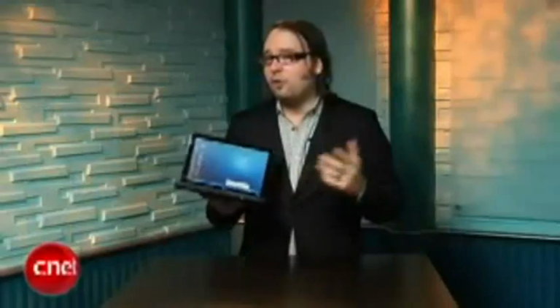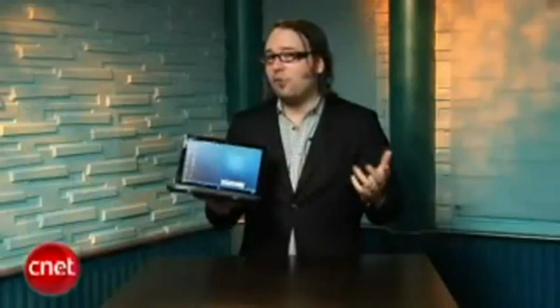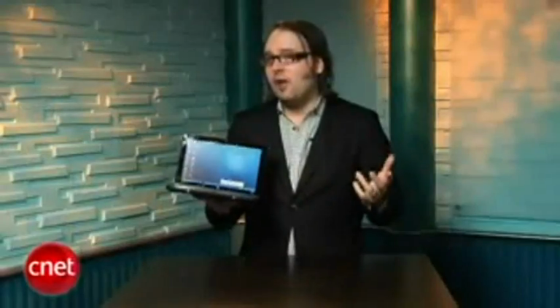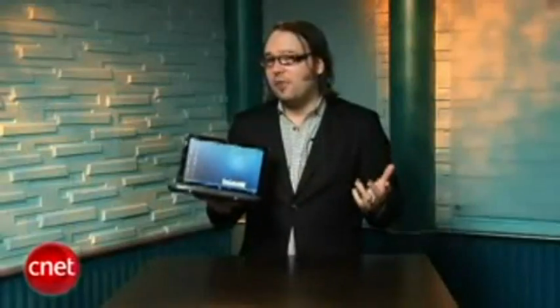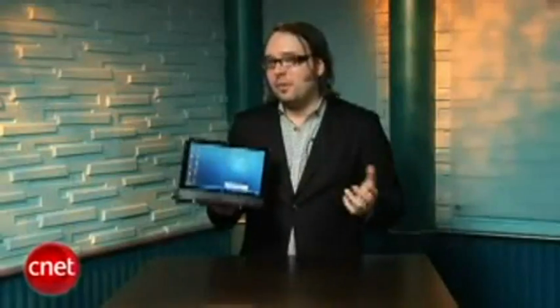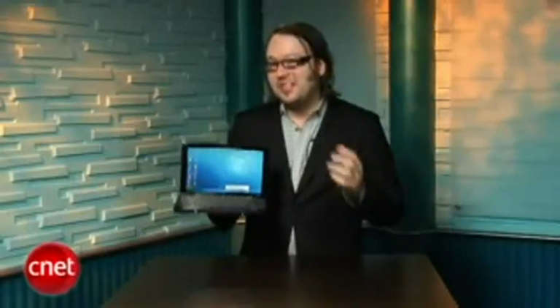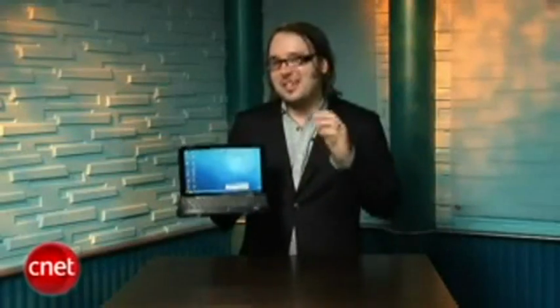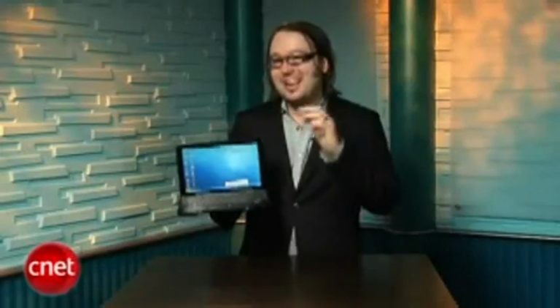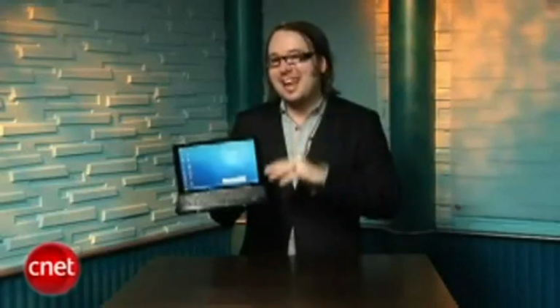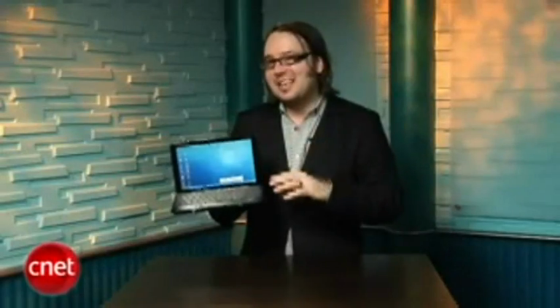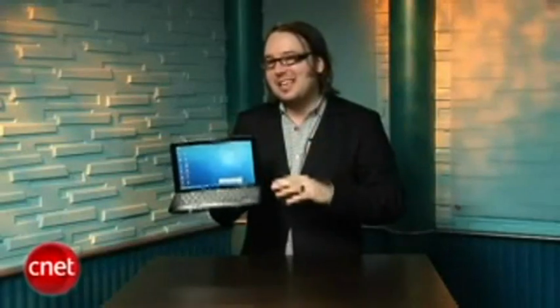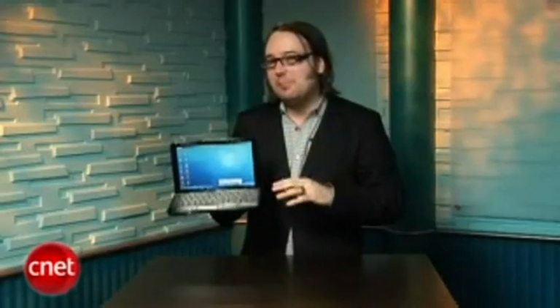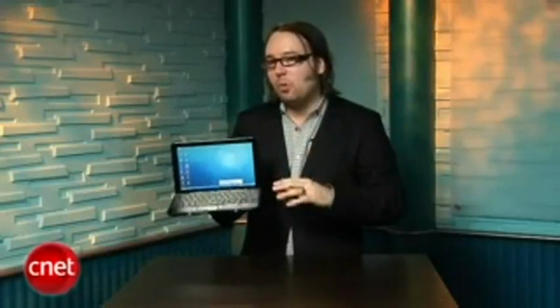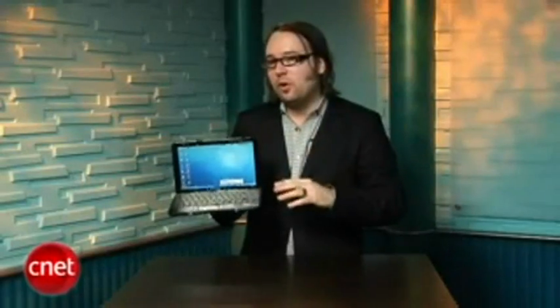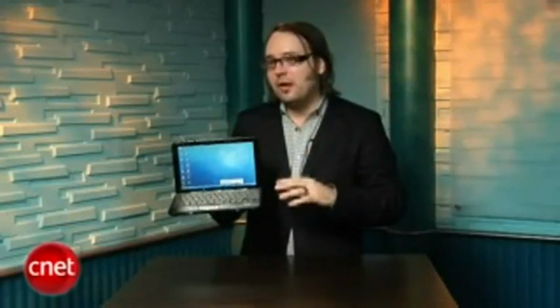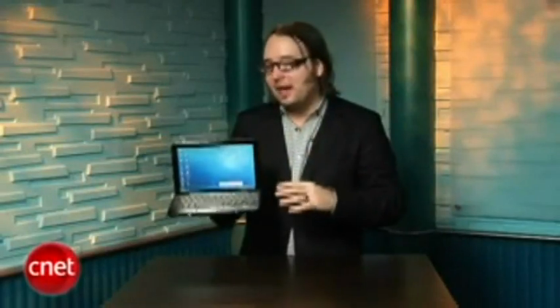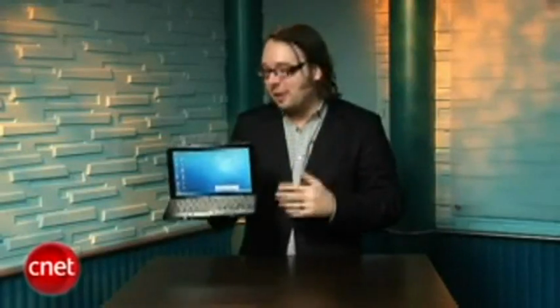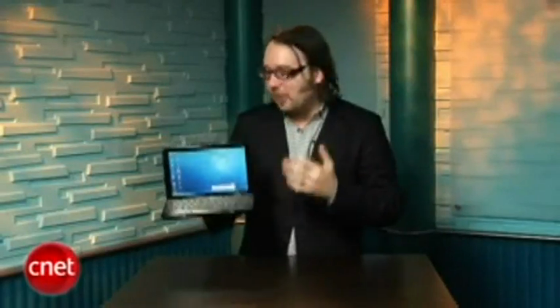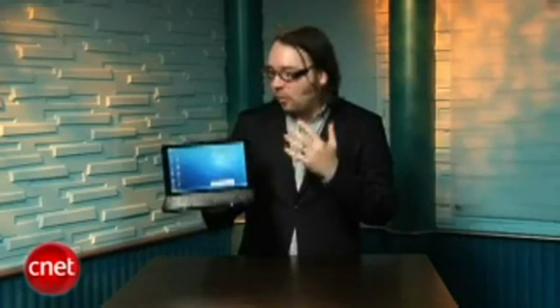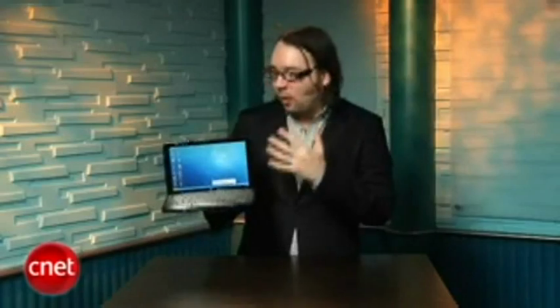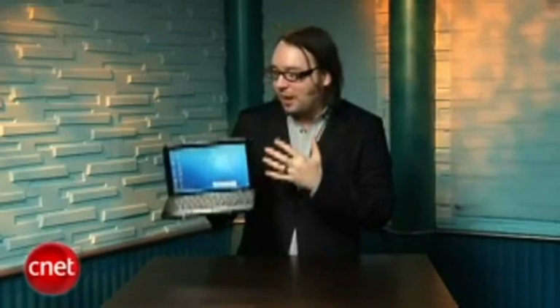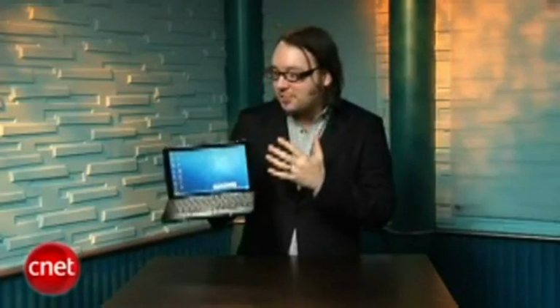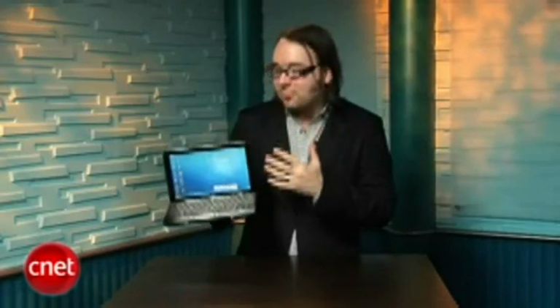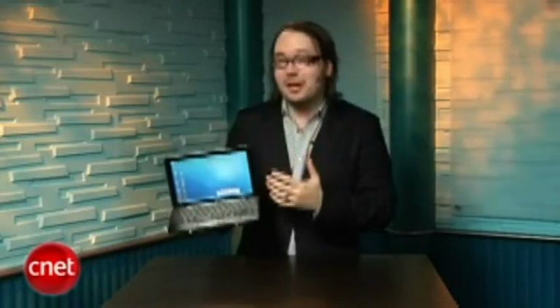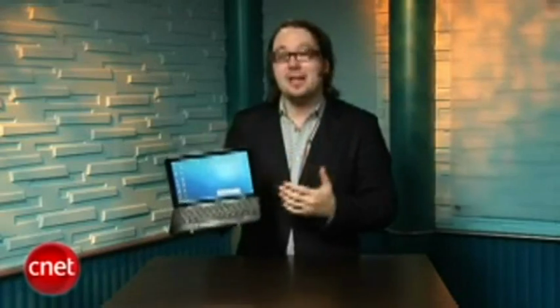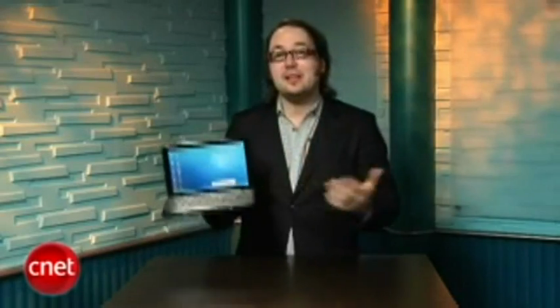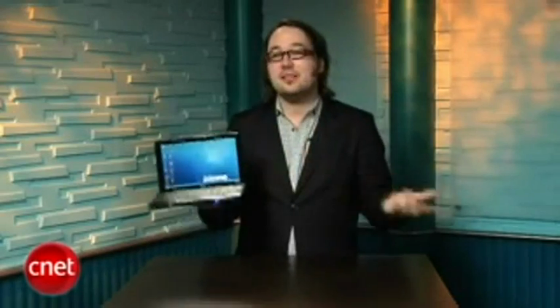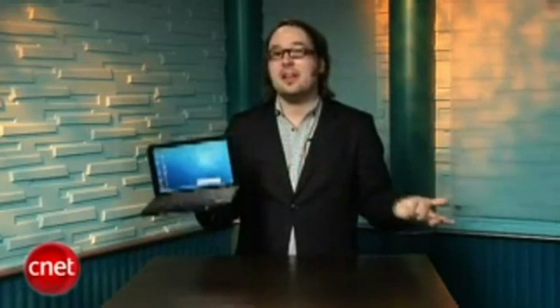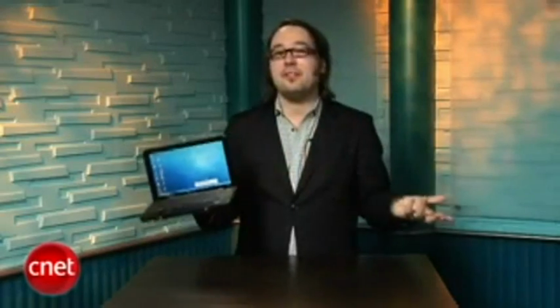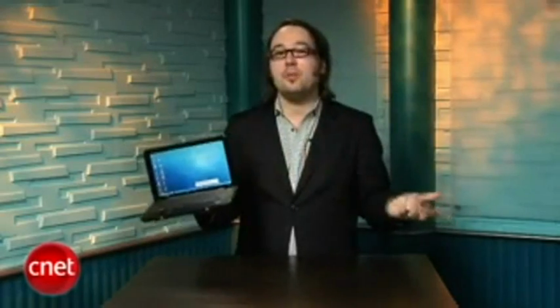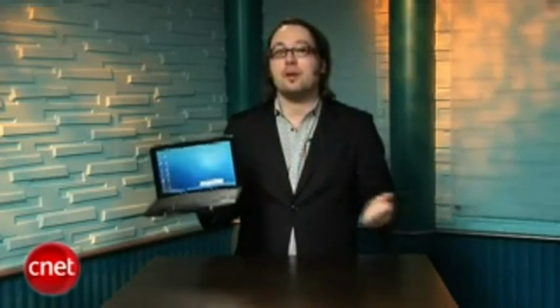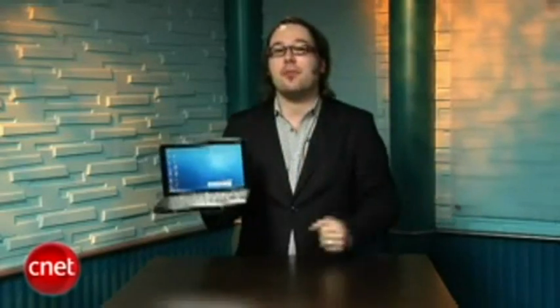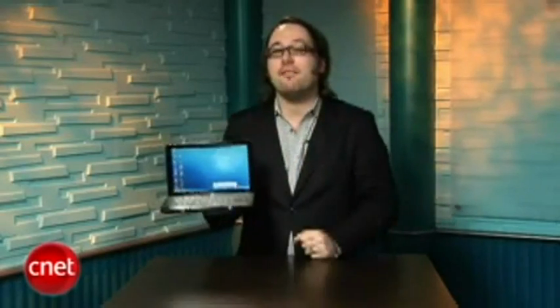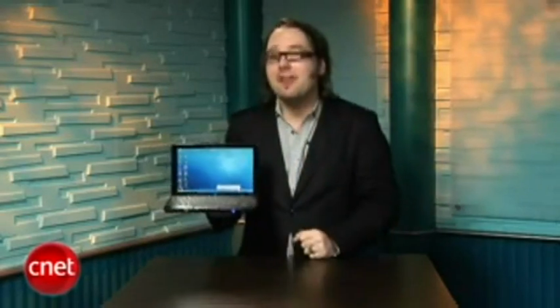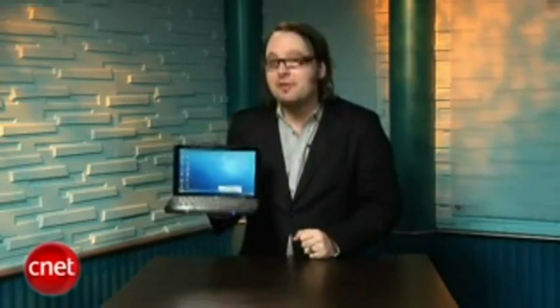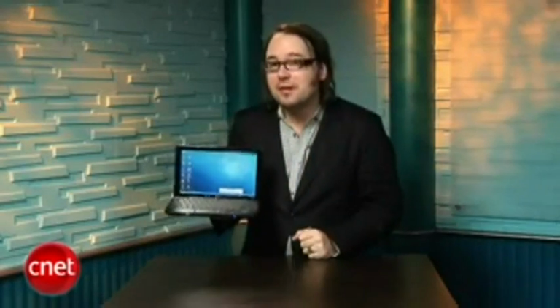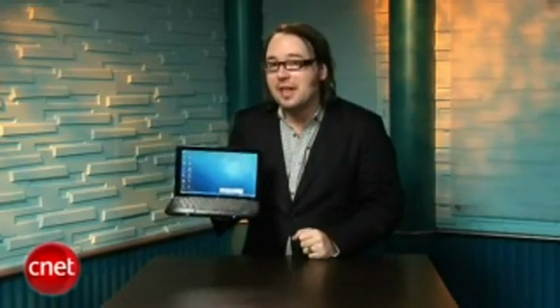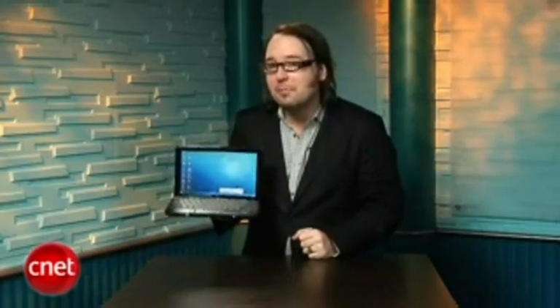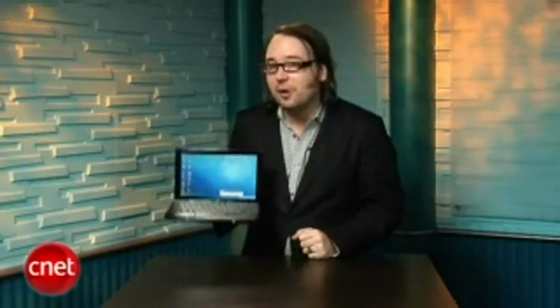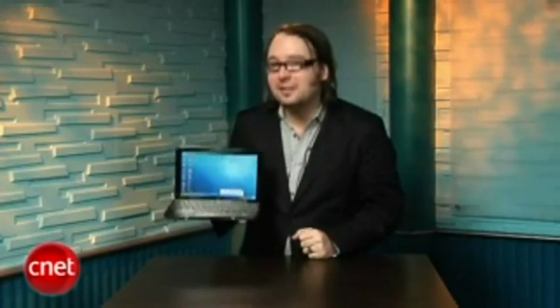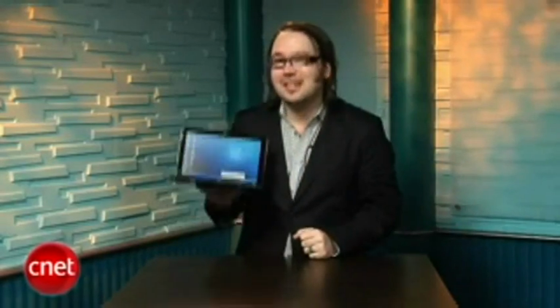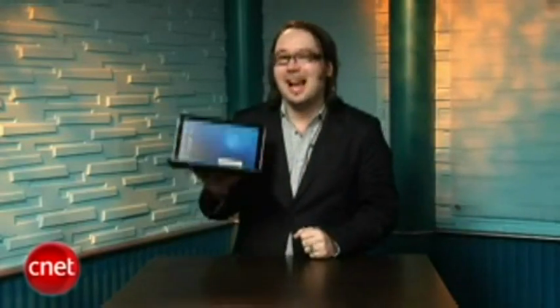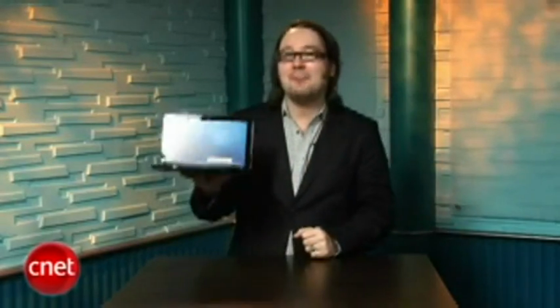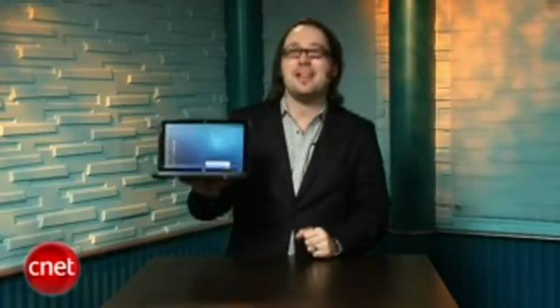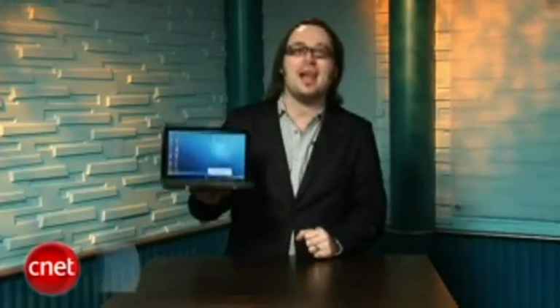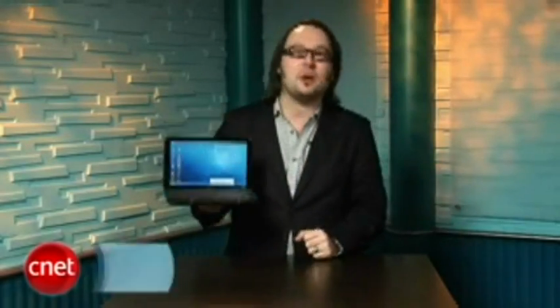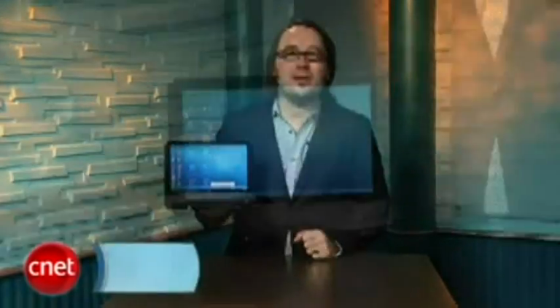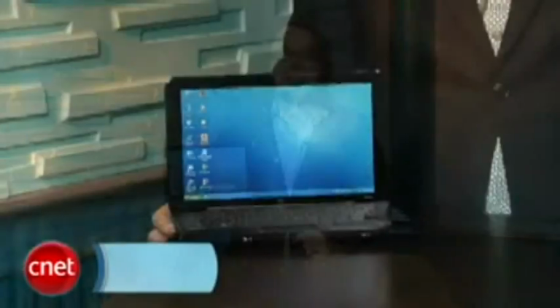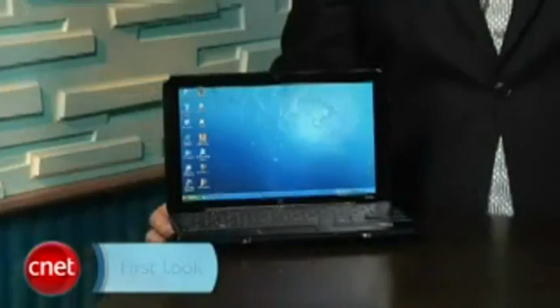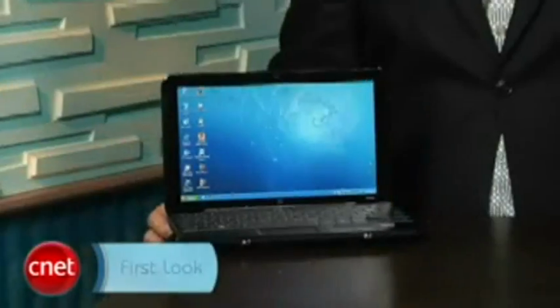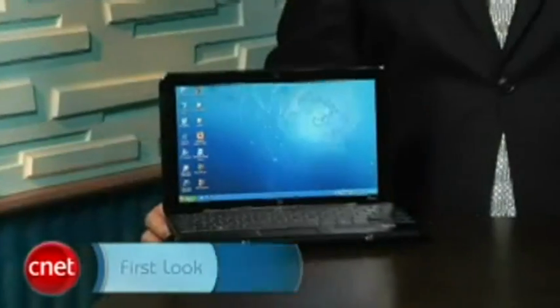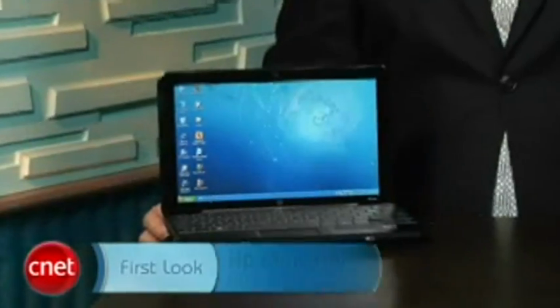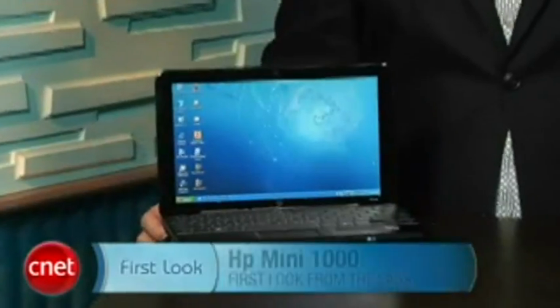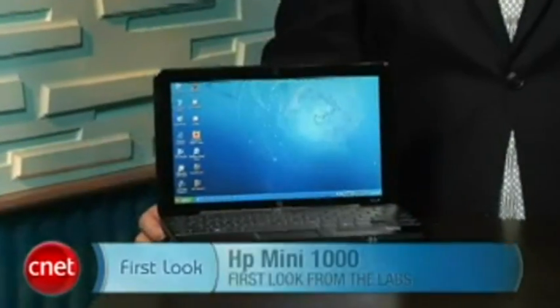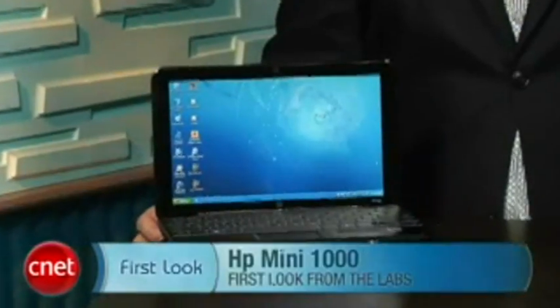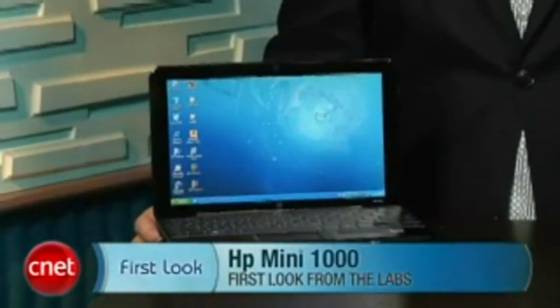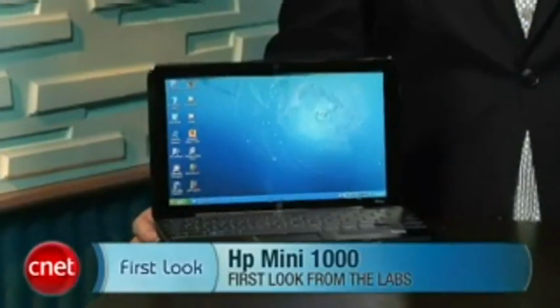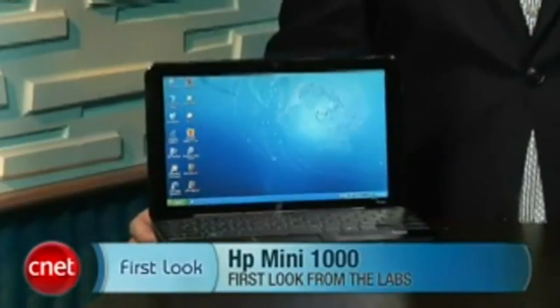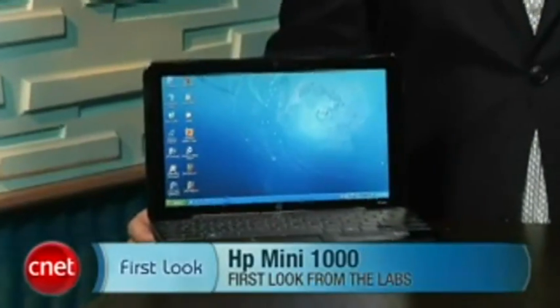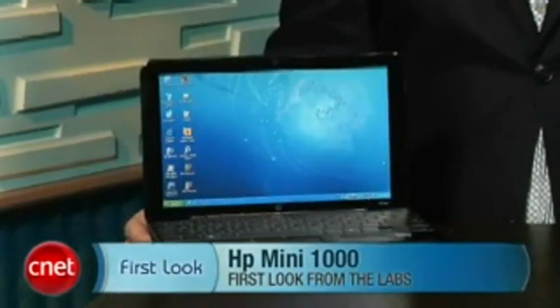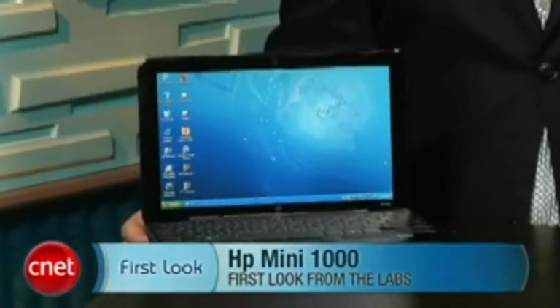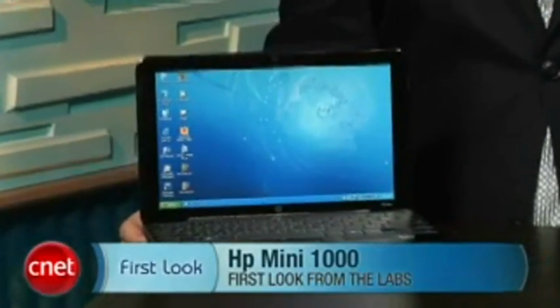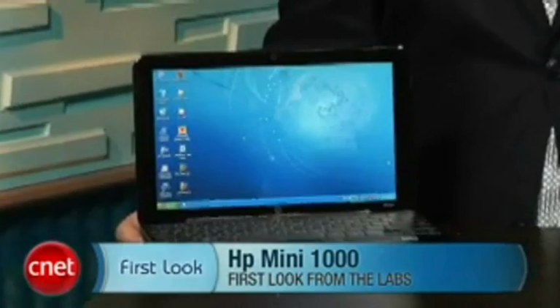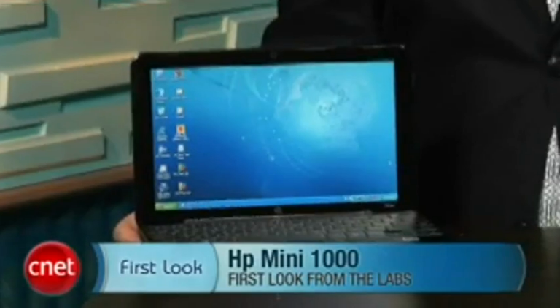Overall, though, with the gigantic keyboard and wide screen, it's definitely one of our favorite netbooks. I'm Dan Ackerman, and that's the HP Mini 1000.